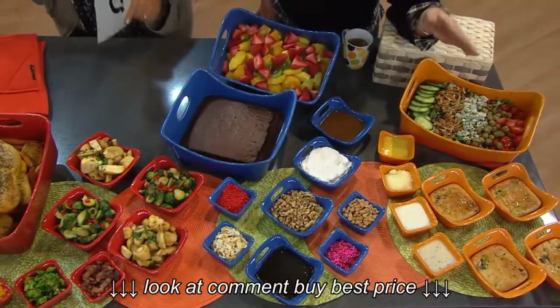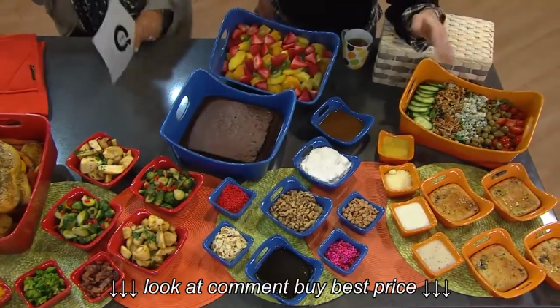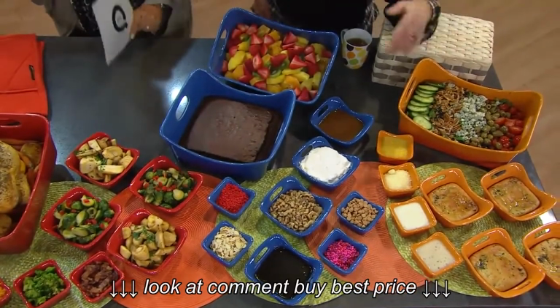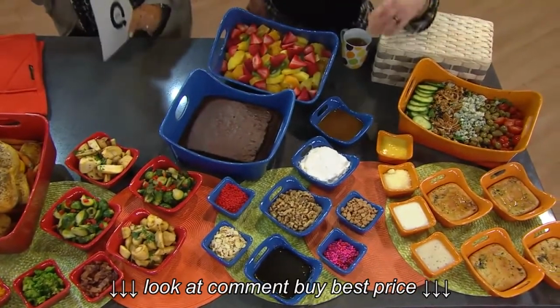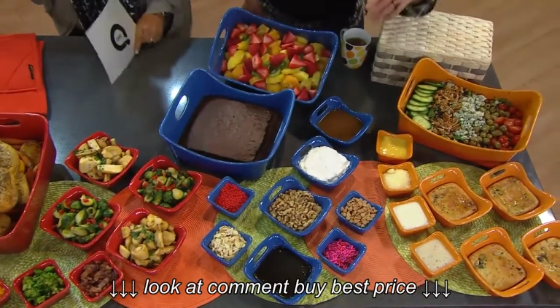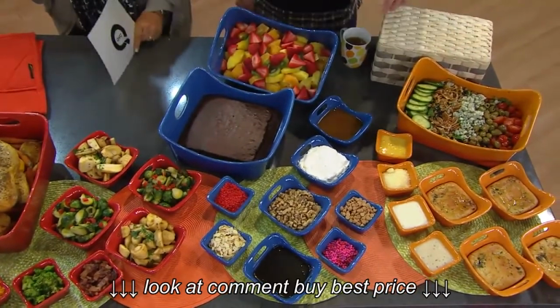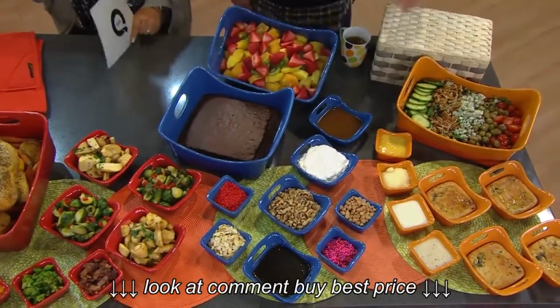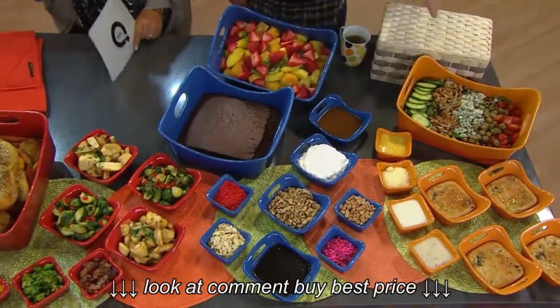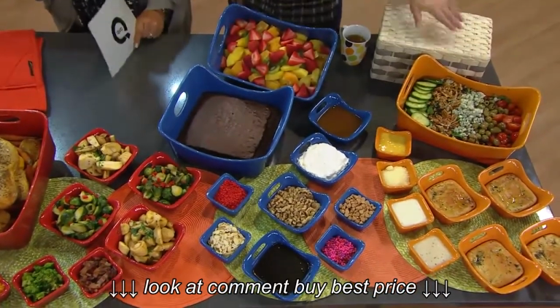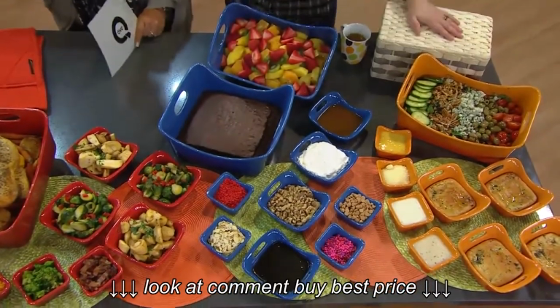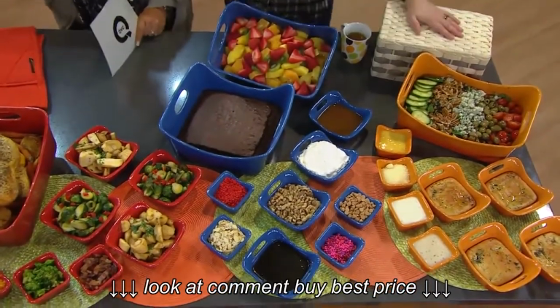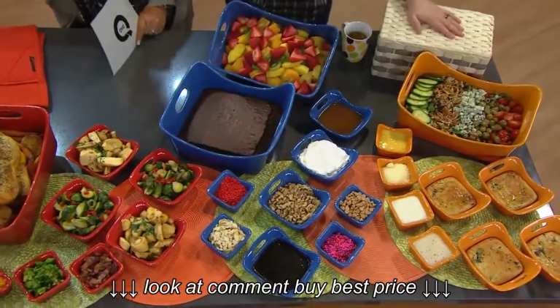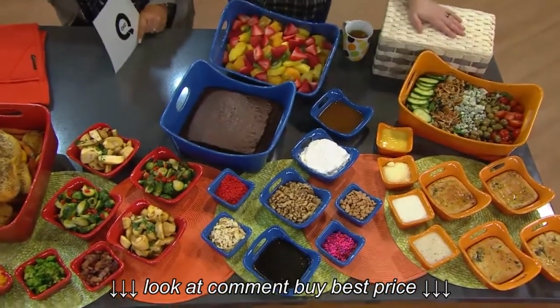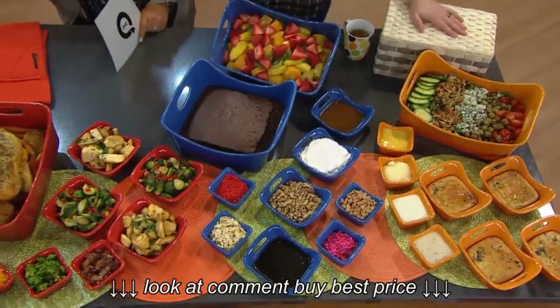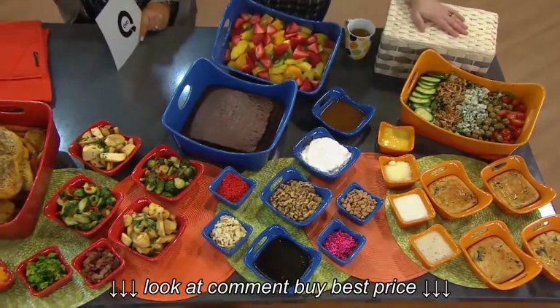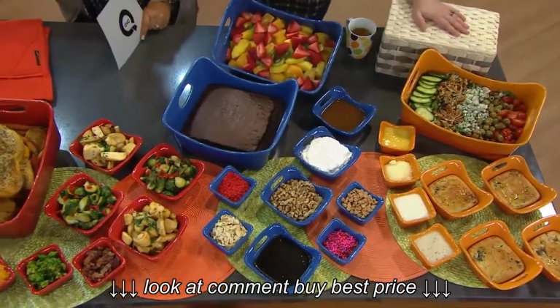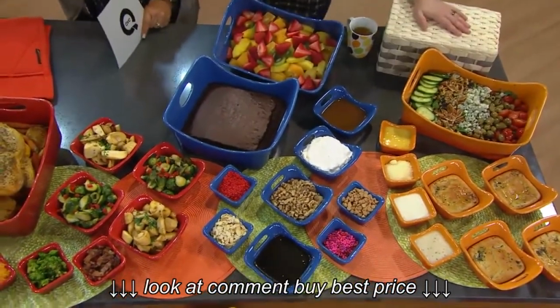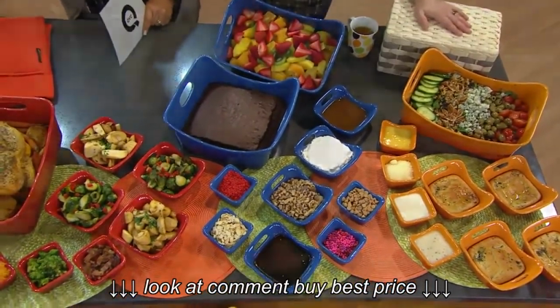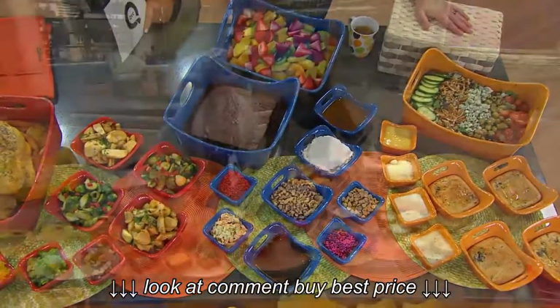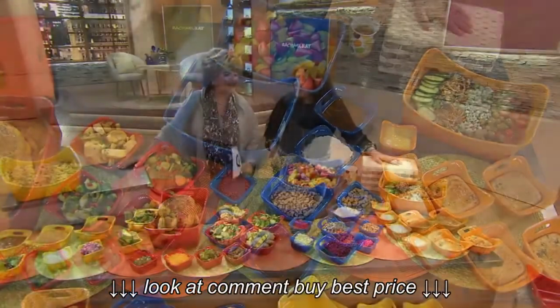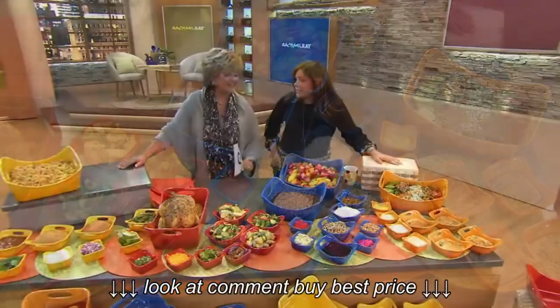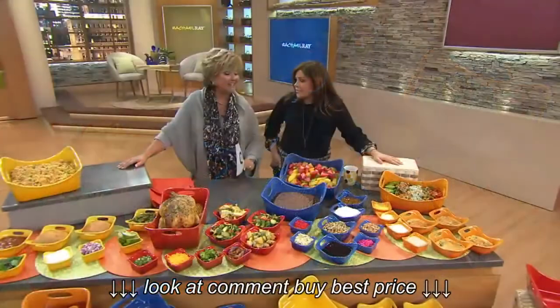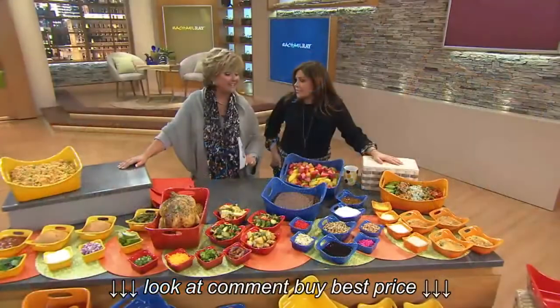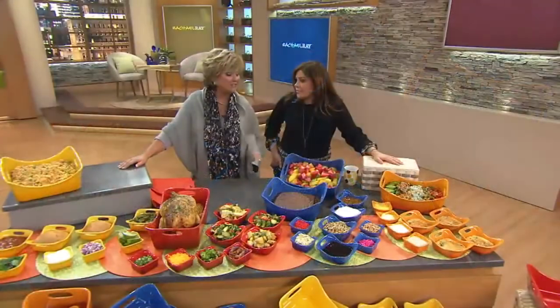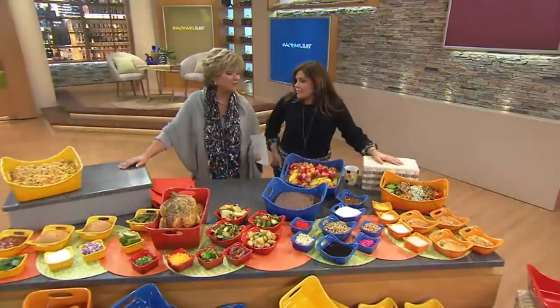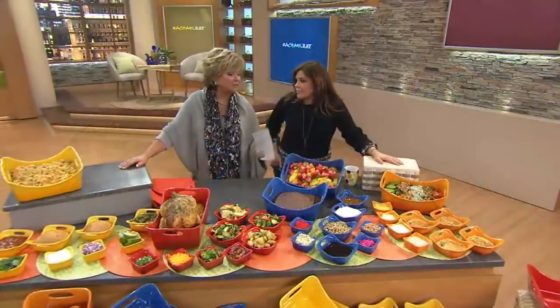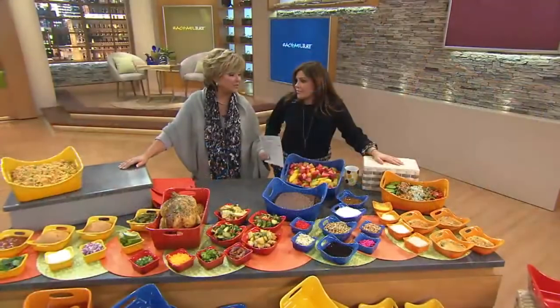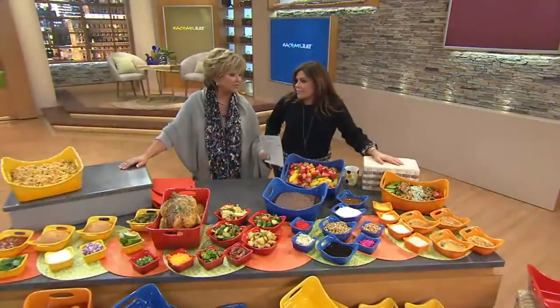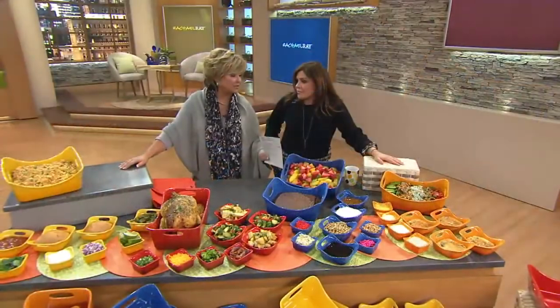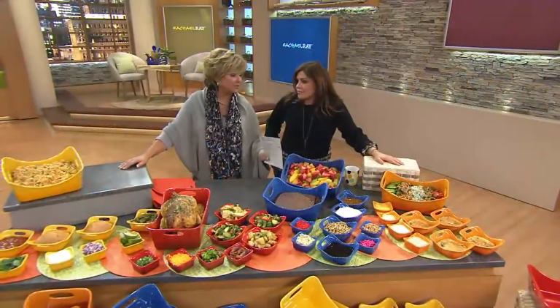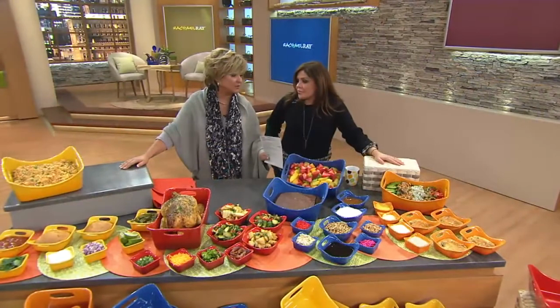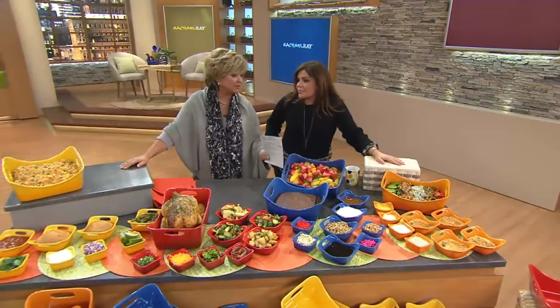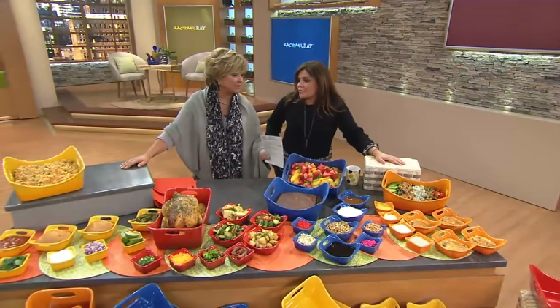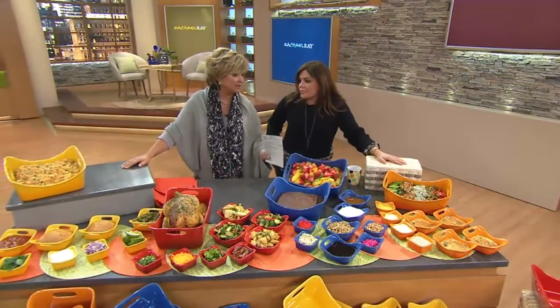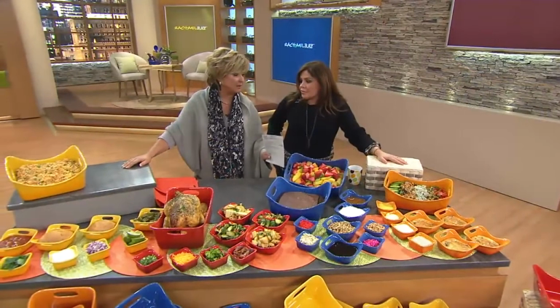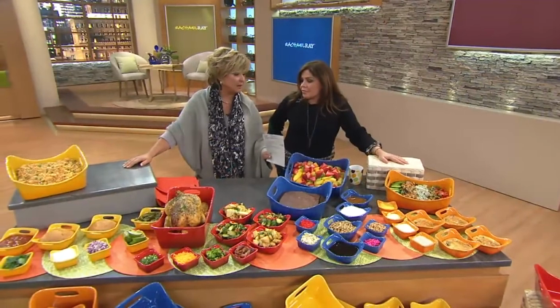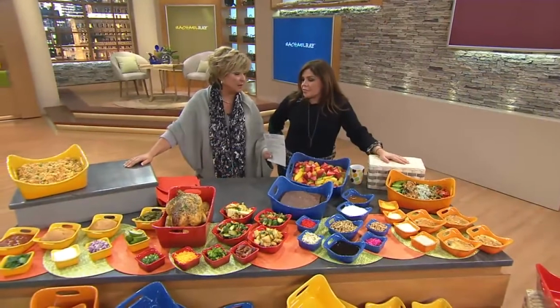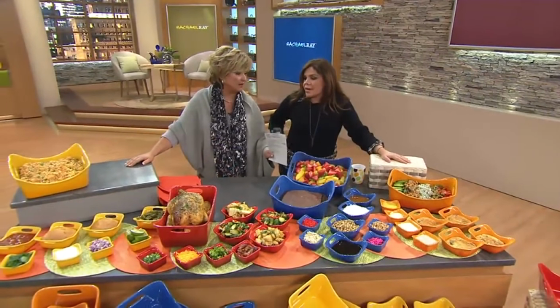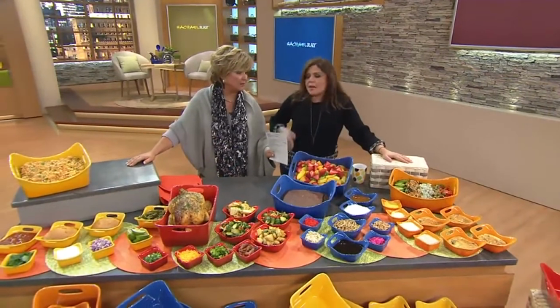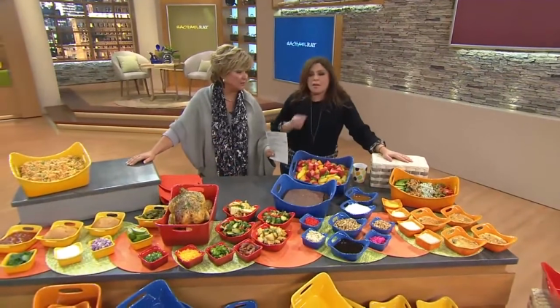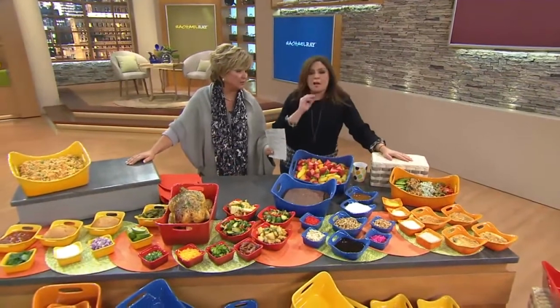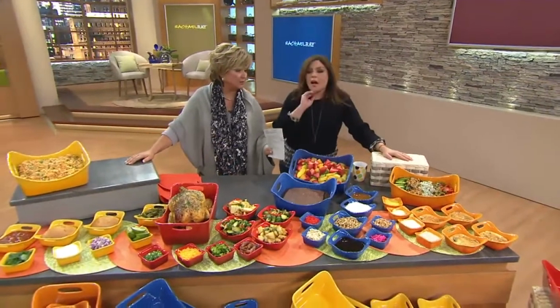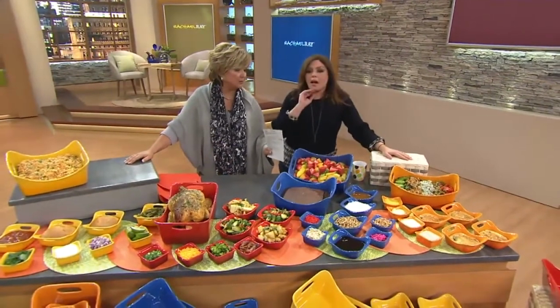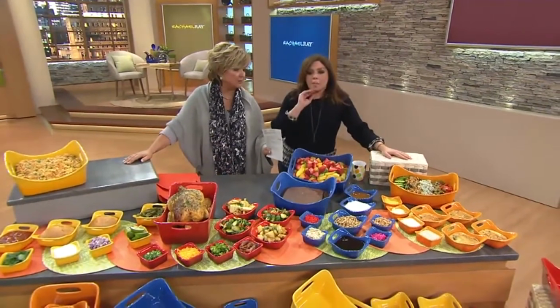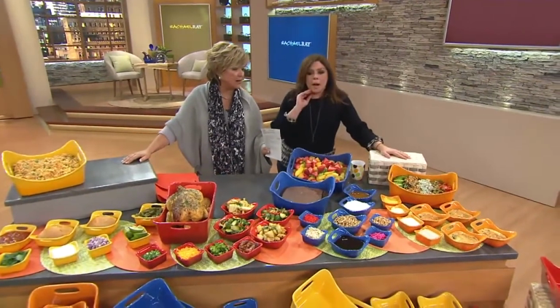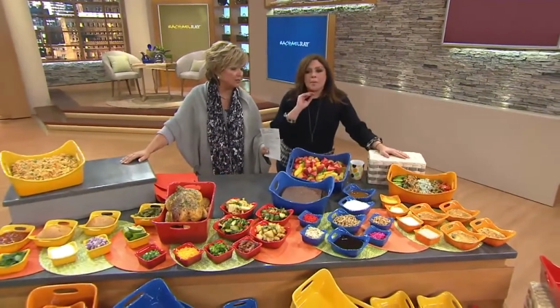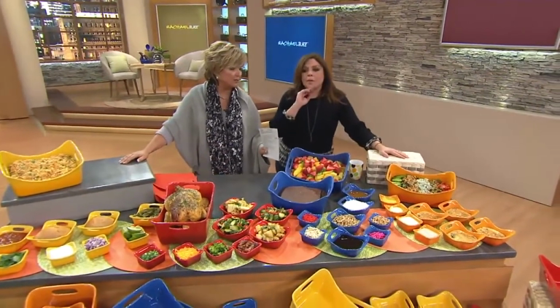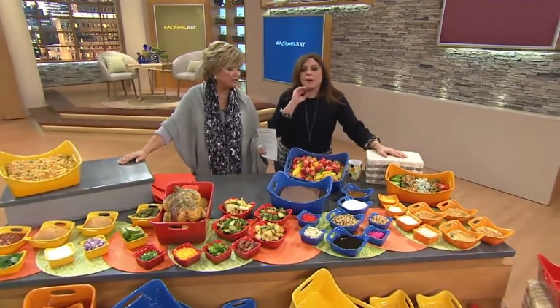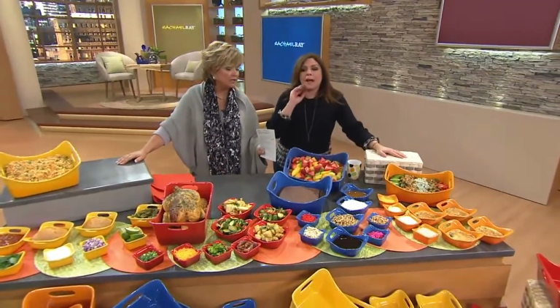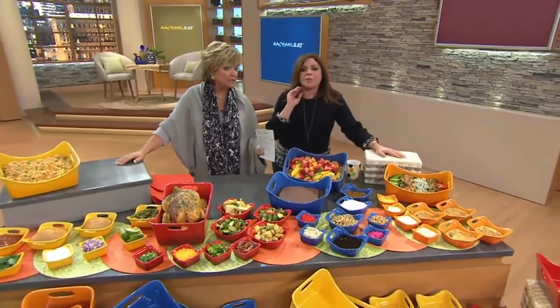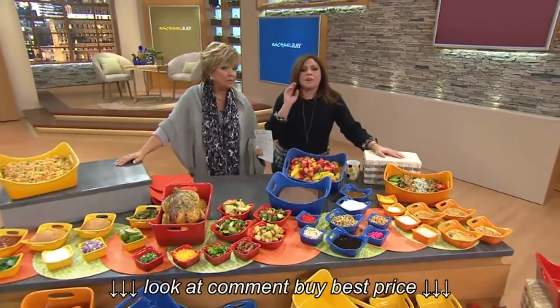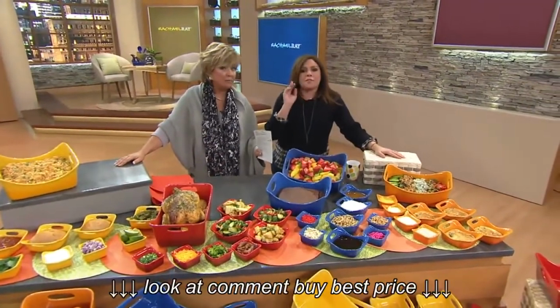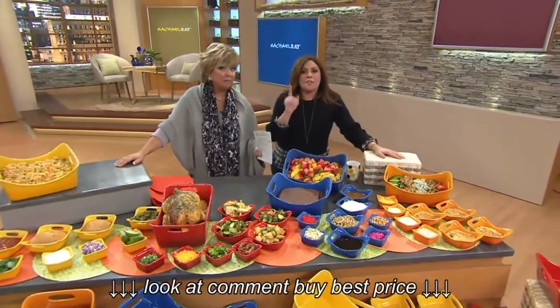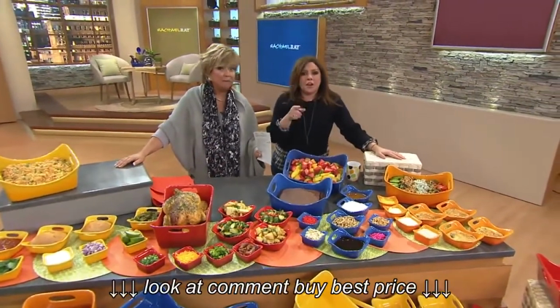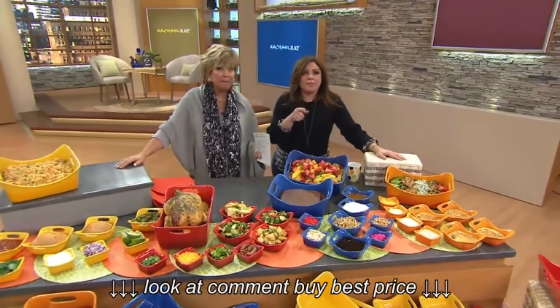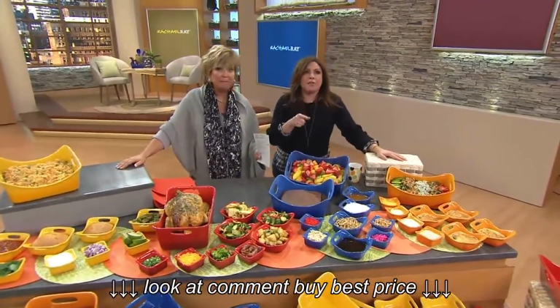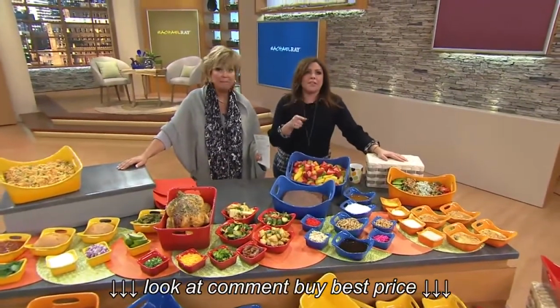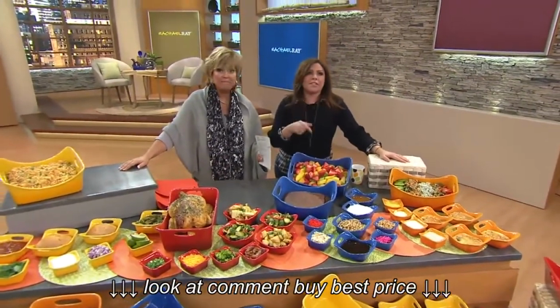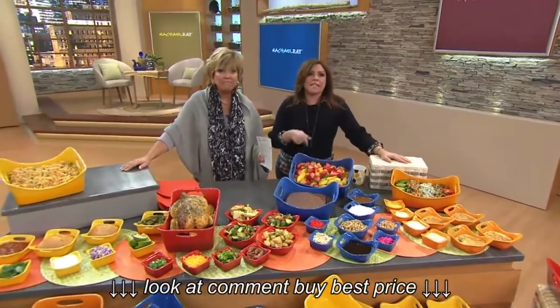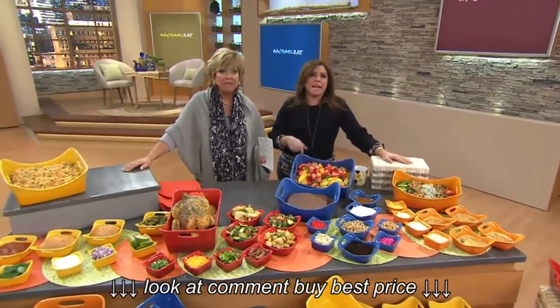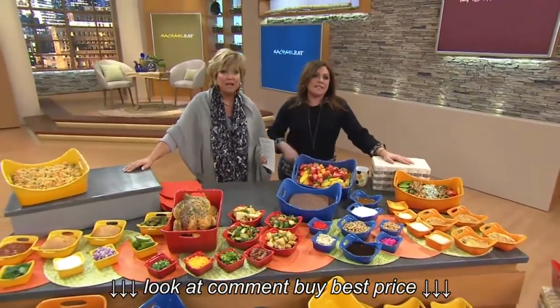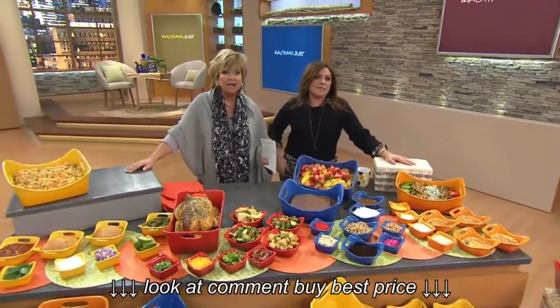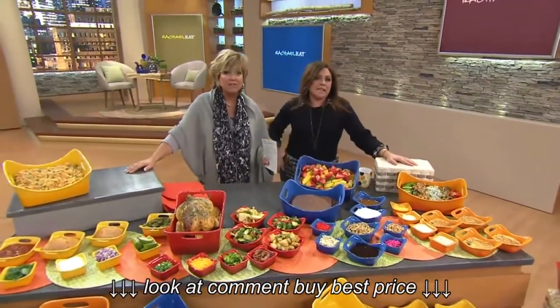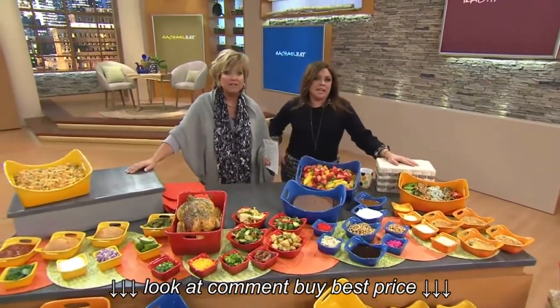Can I just say, this is one of the — I think it is the first thing of yours that I ever bought, your Bubble and Brown. It was our very first TSV here.